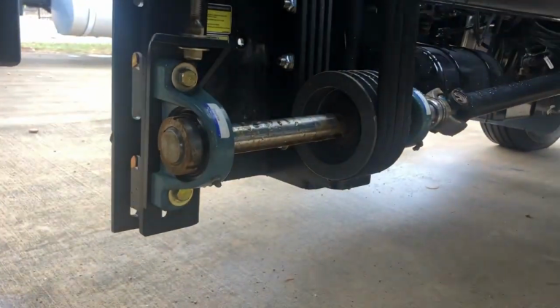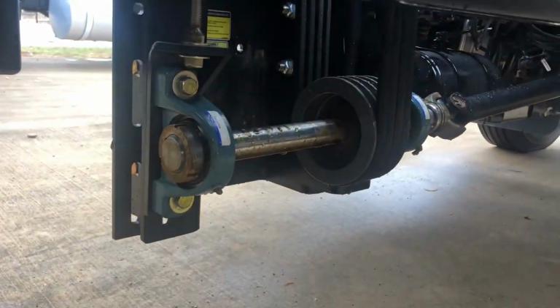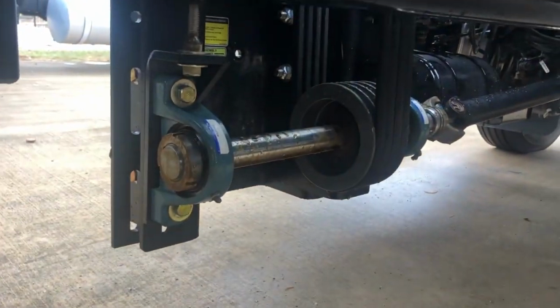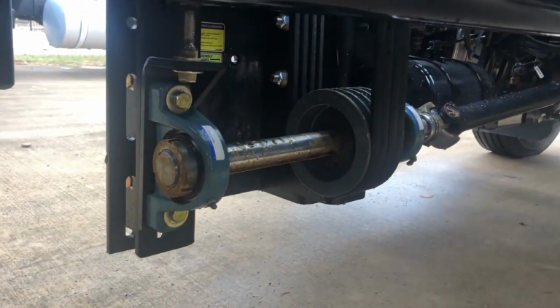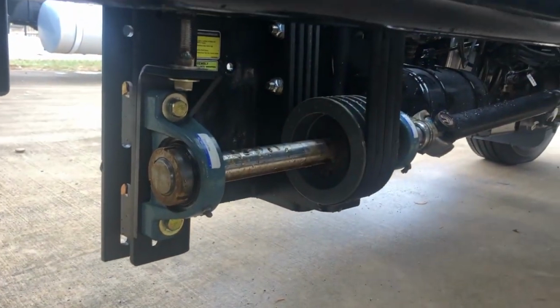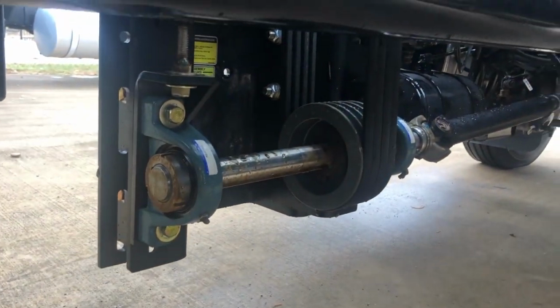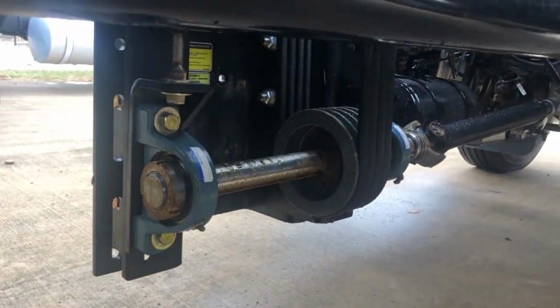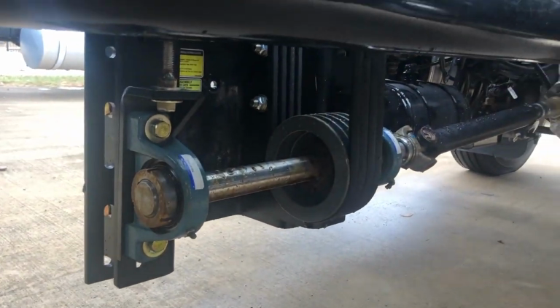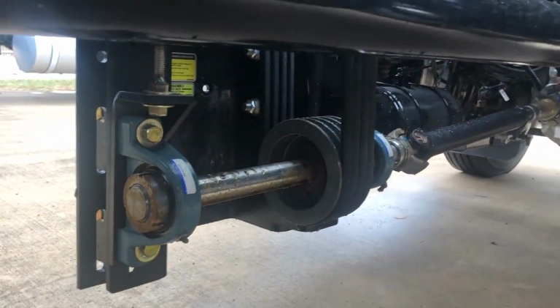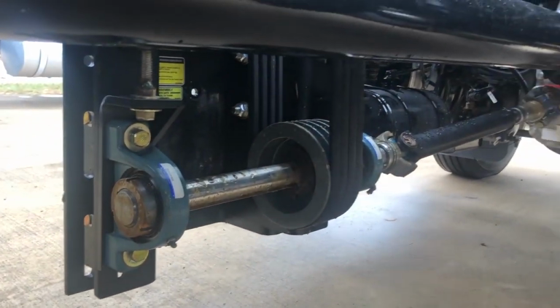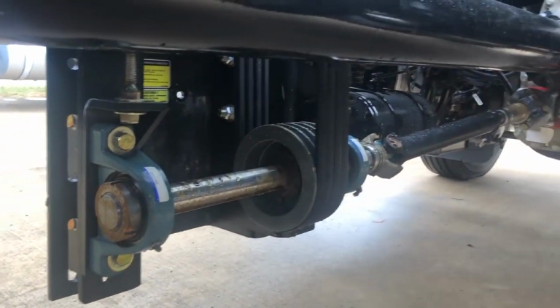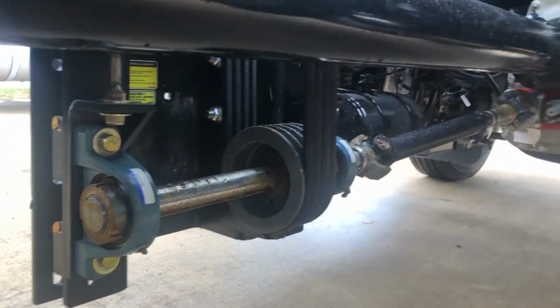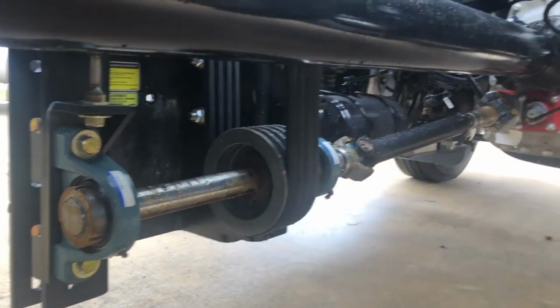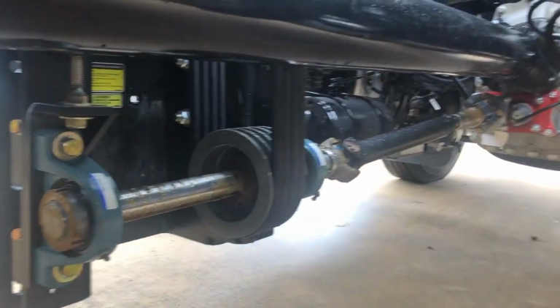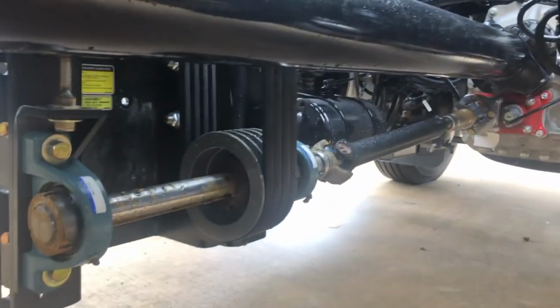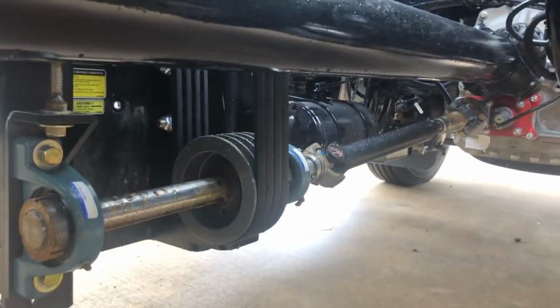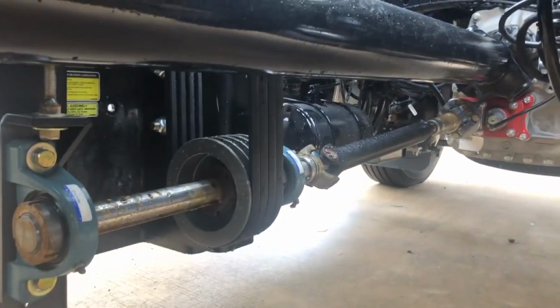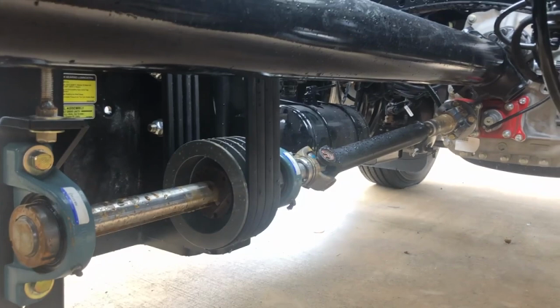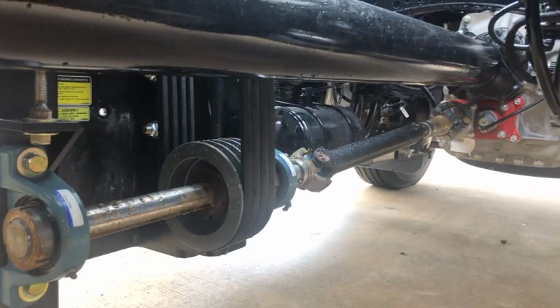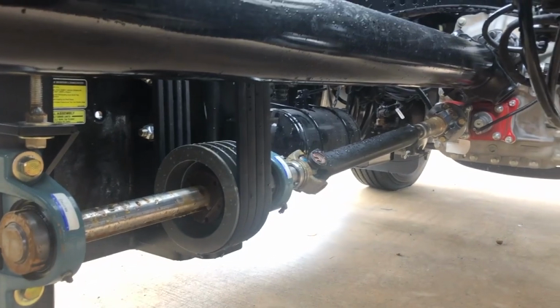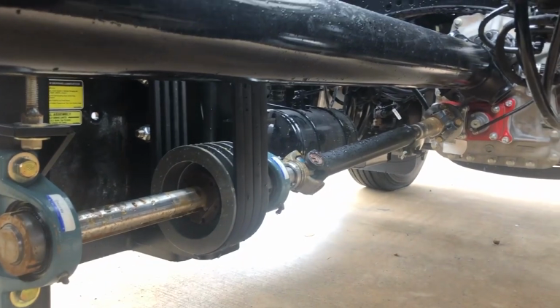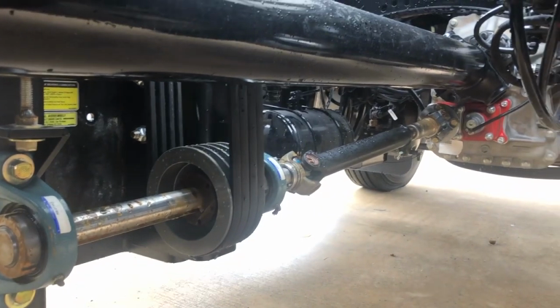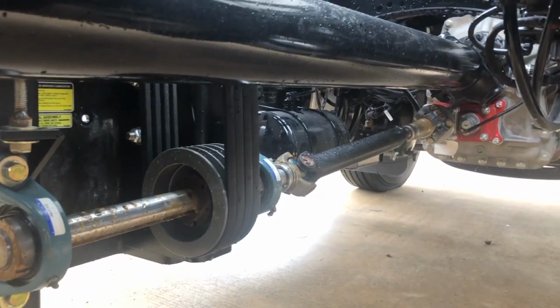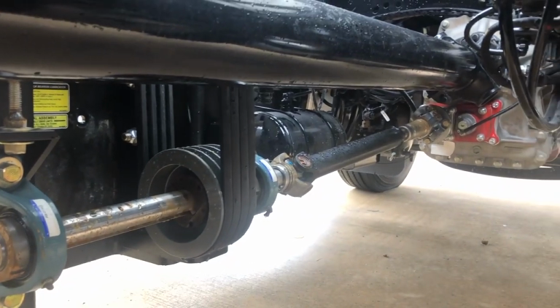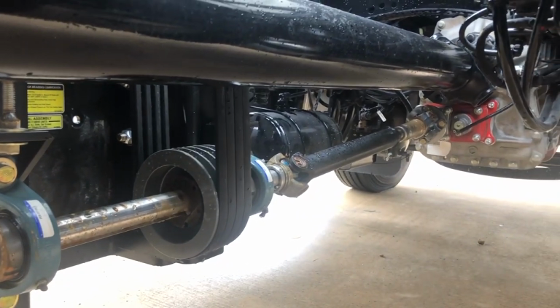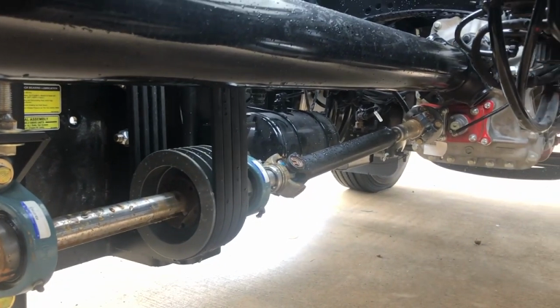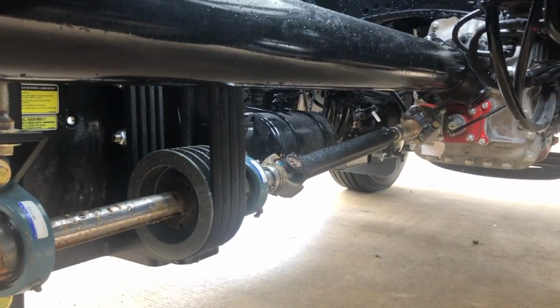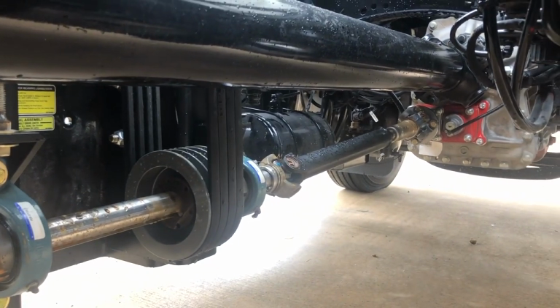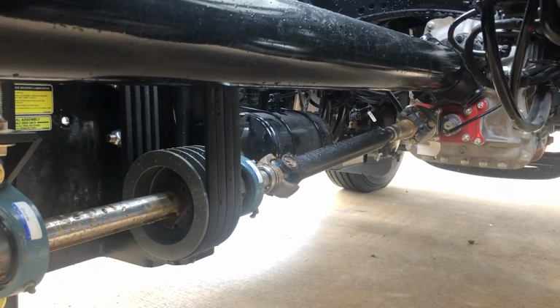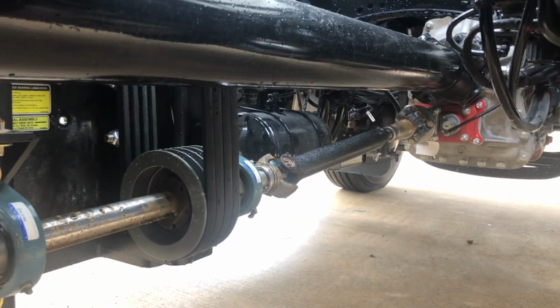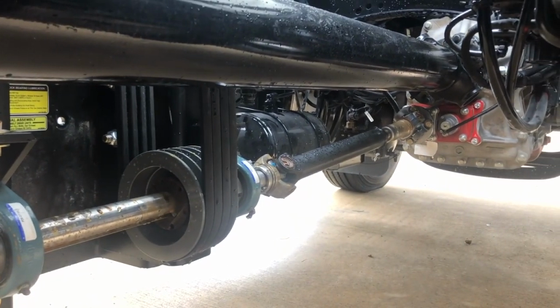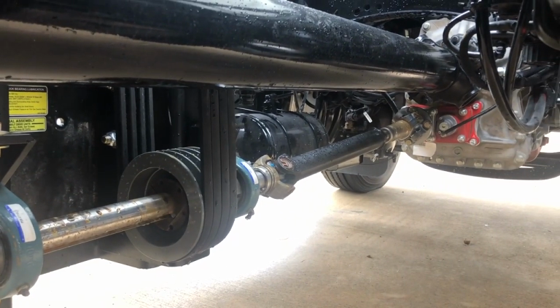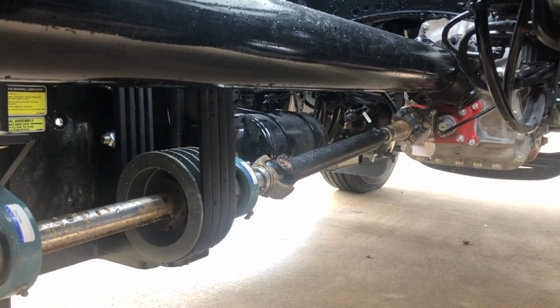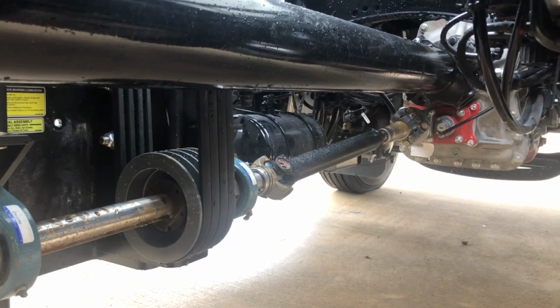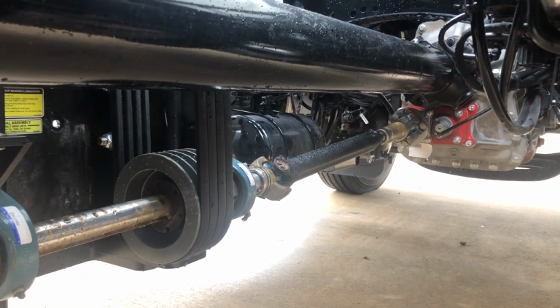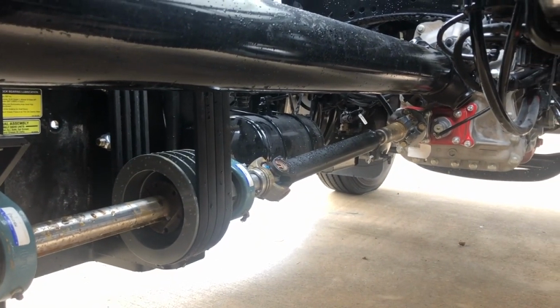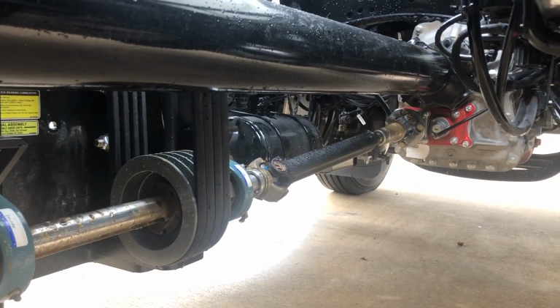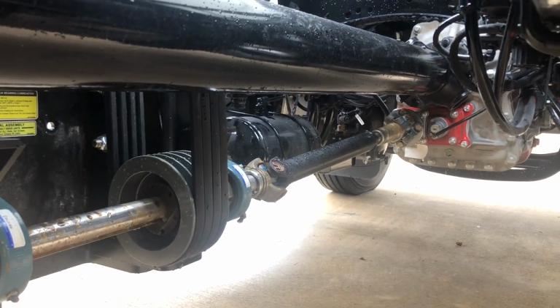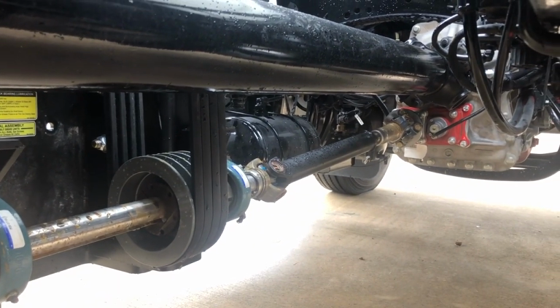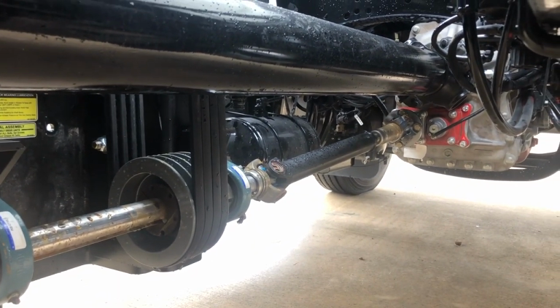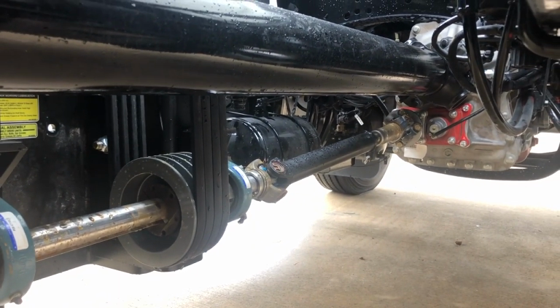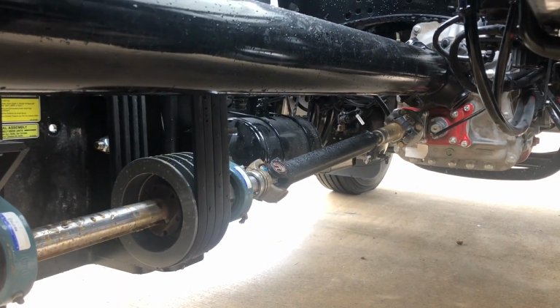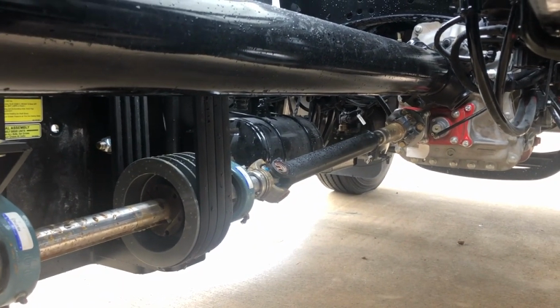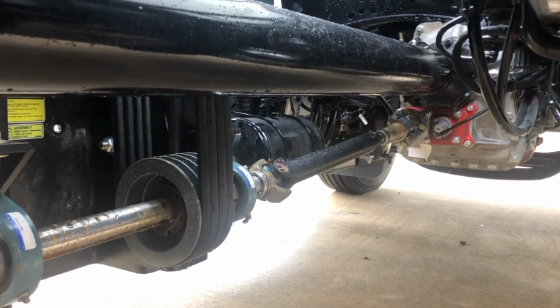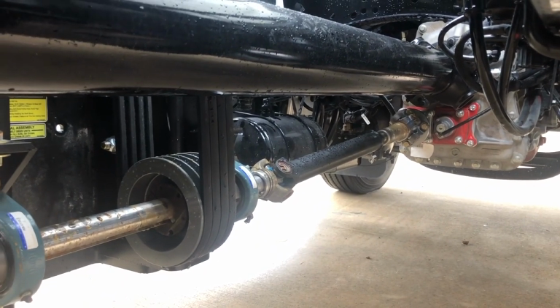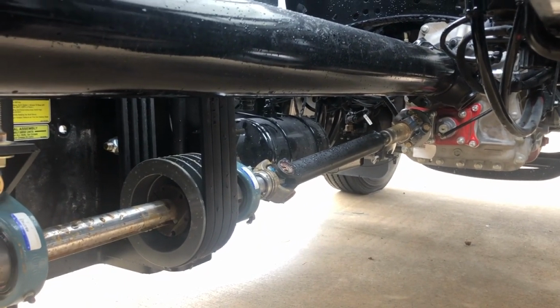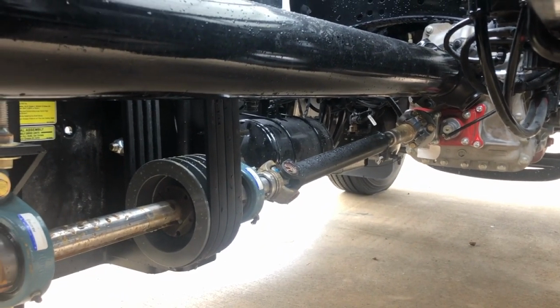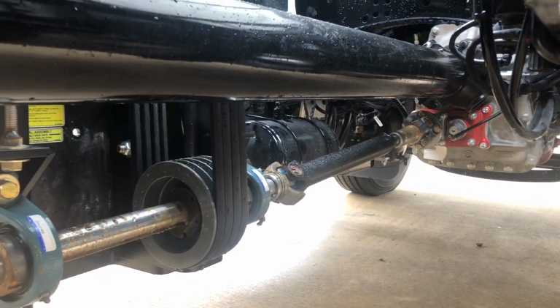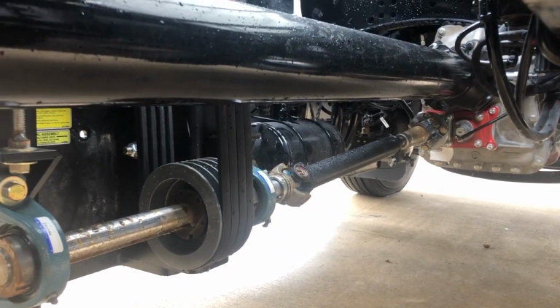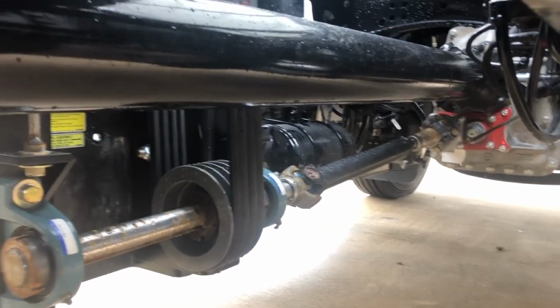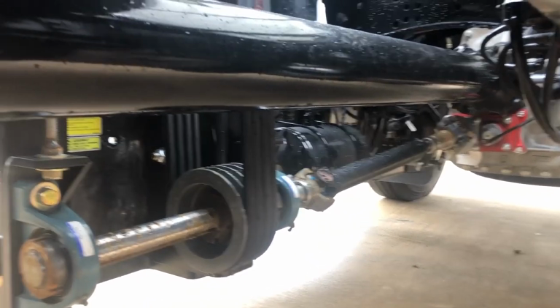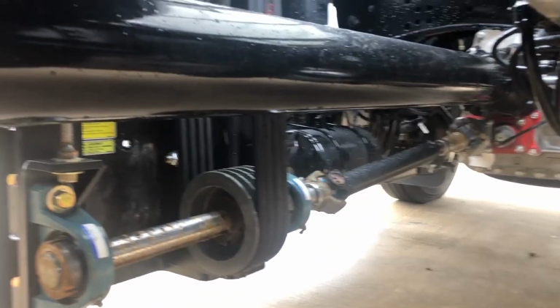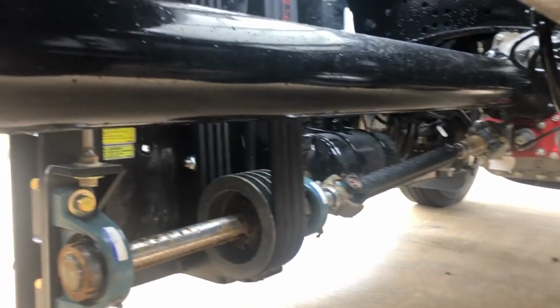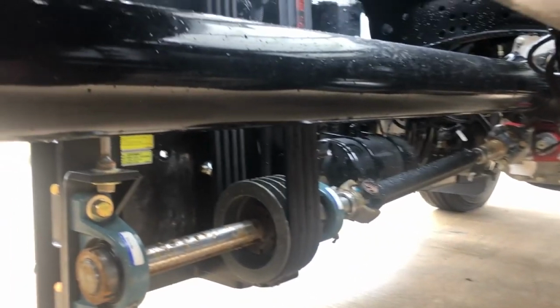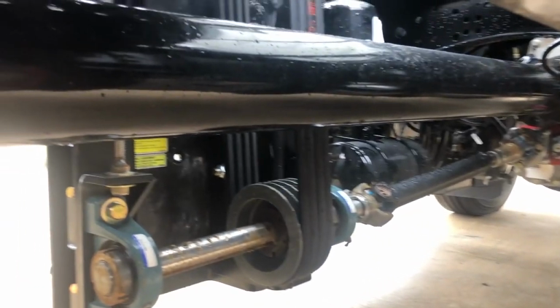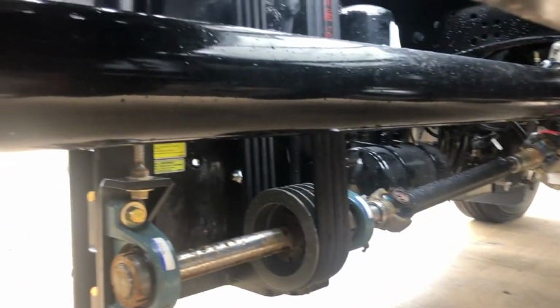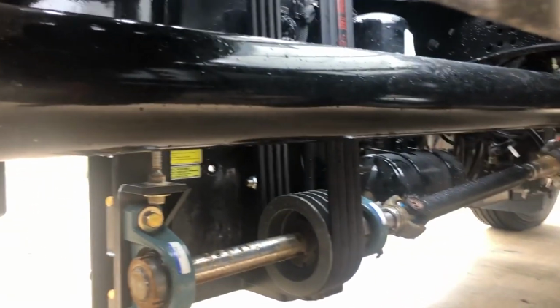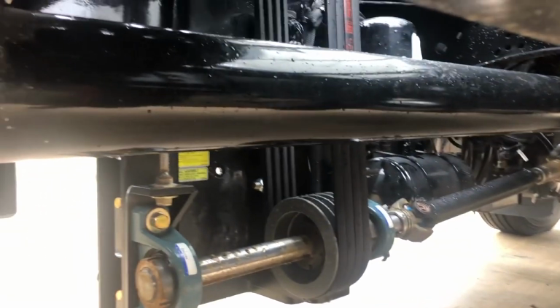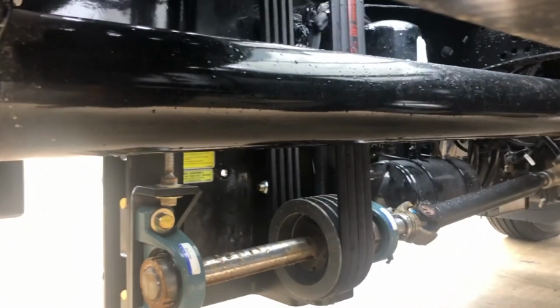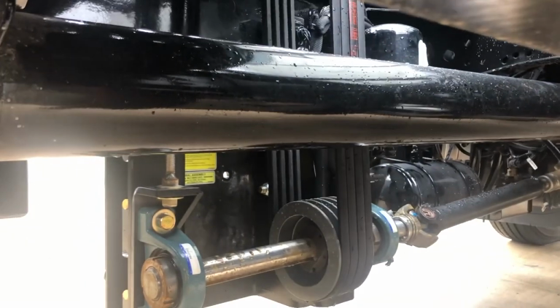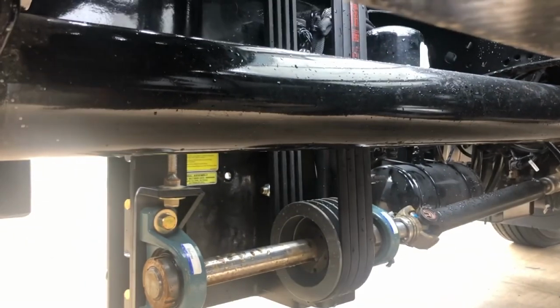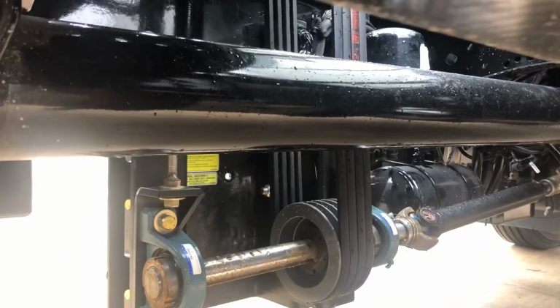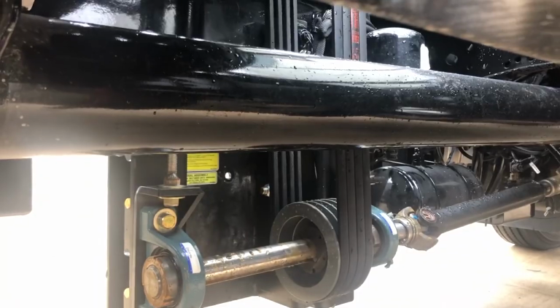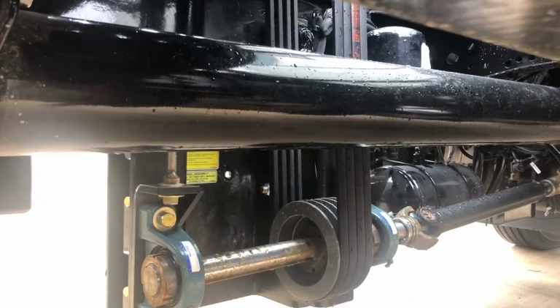Here's the lower belt and pulley drive that goes up and connects to the PTO with the drop line. Very simple, very easy to mount.